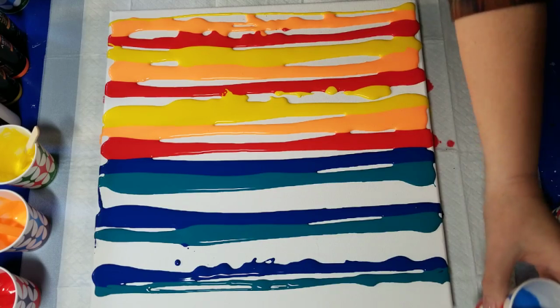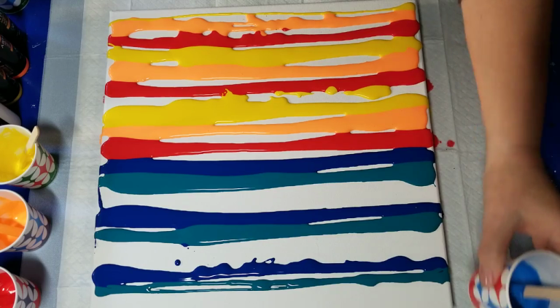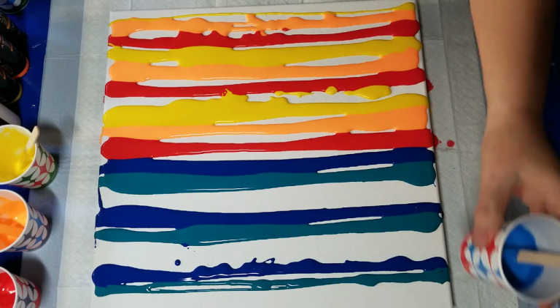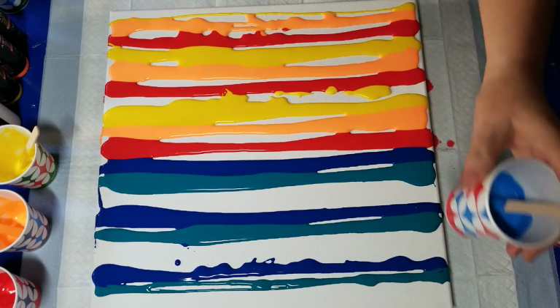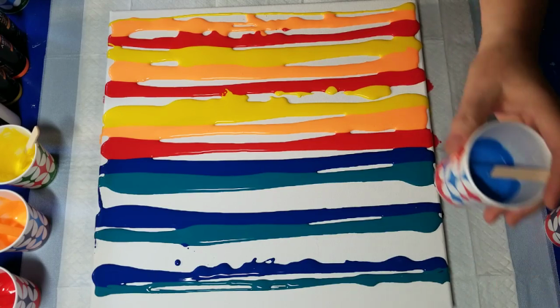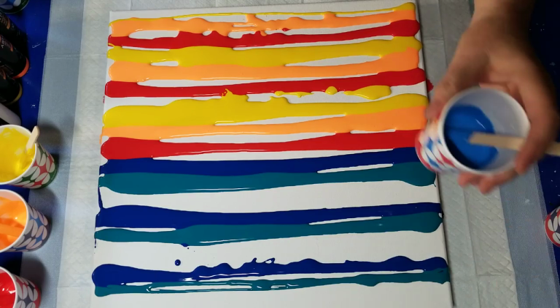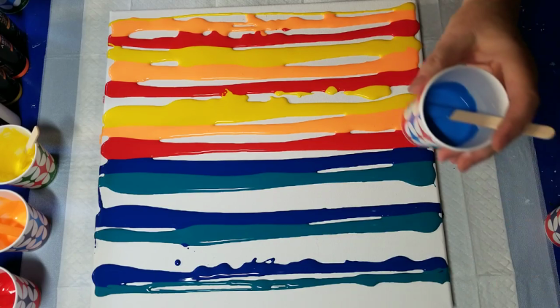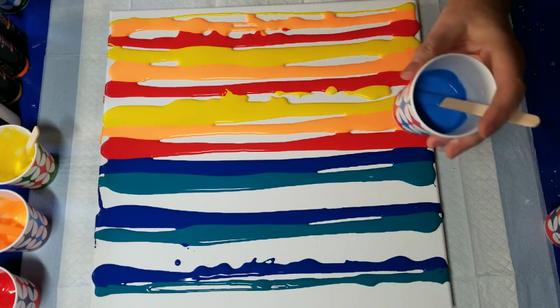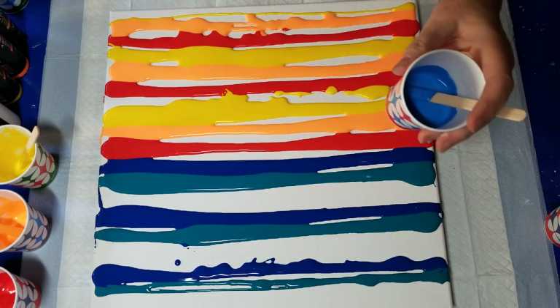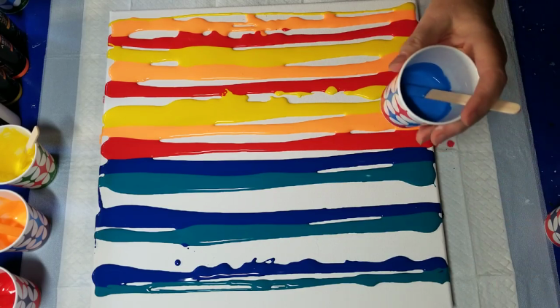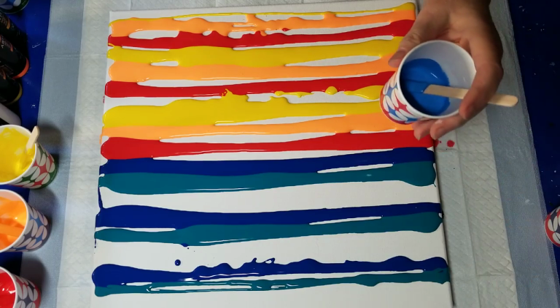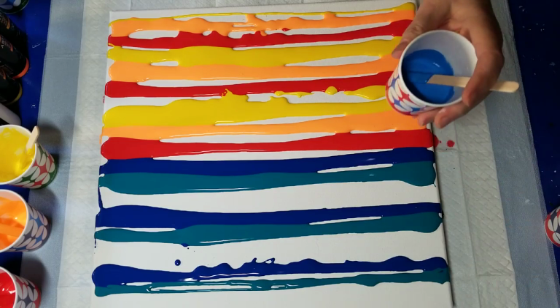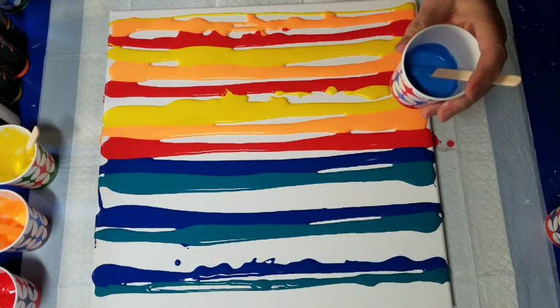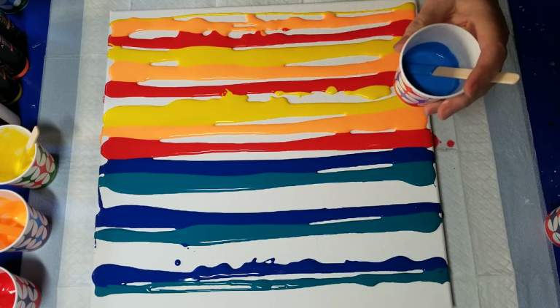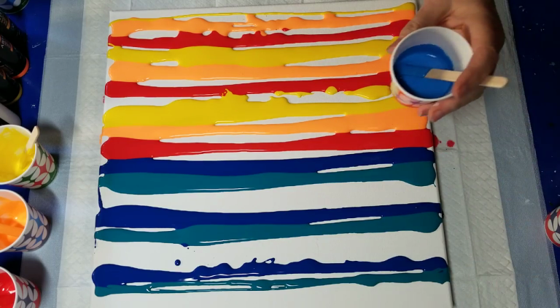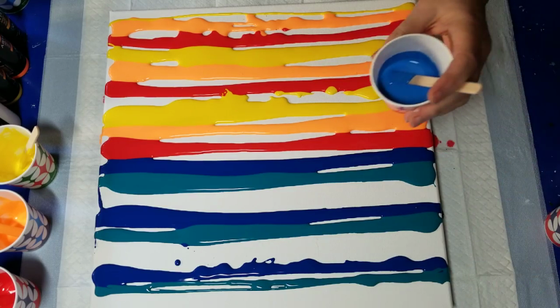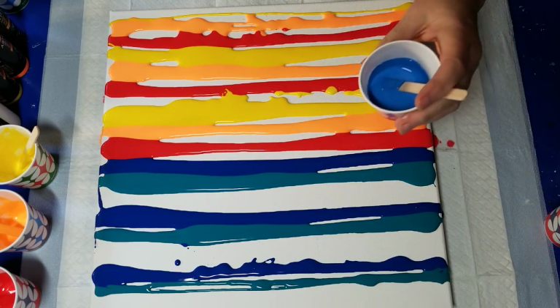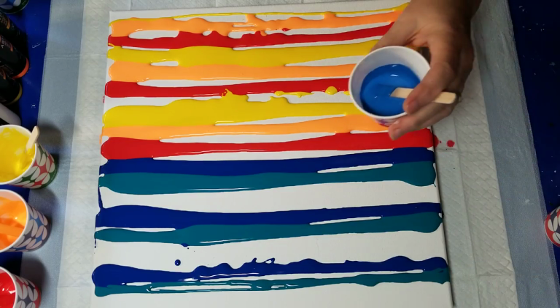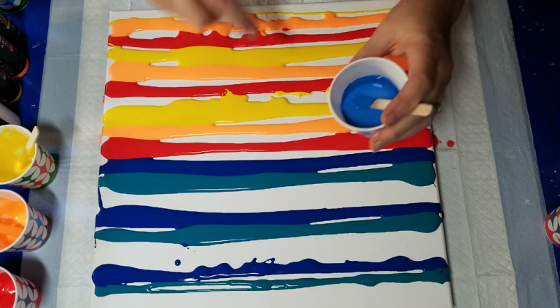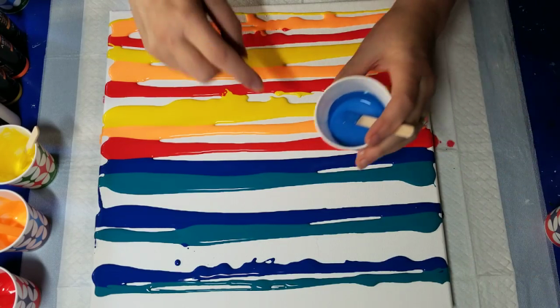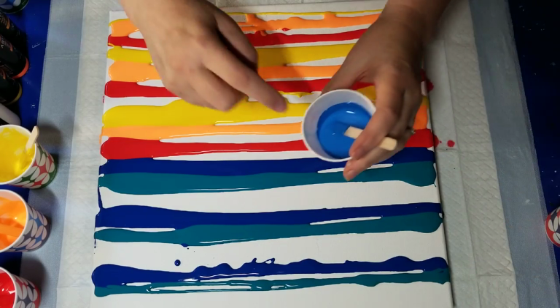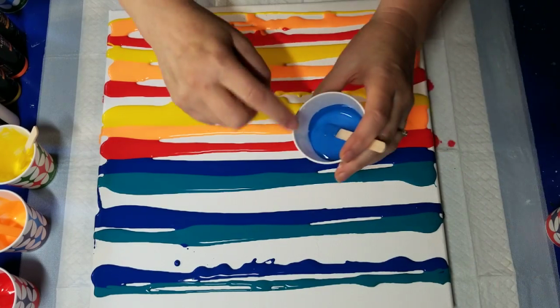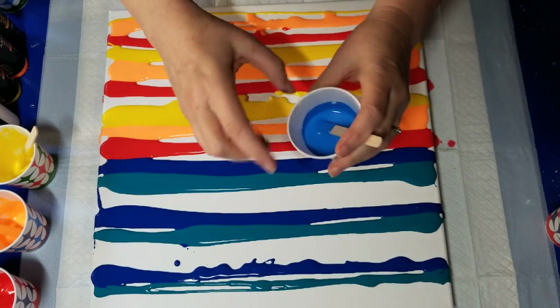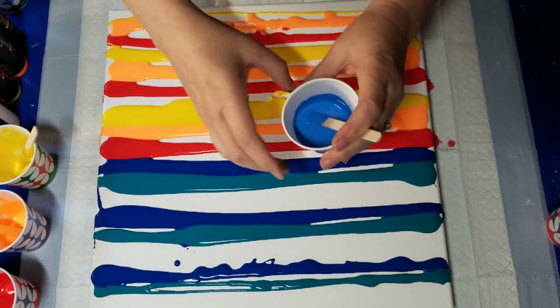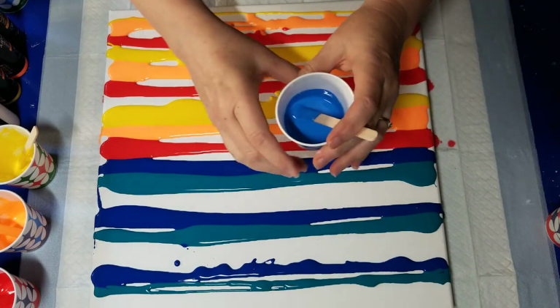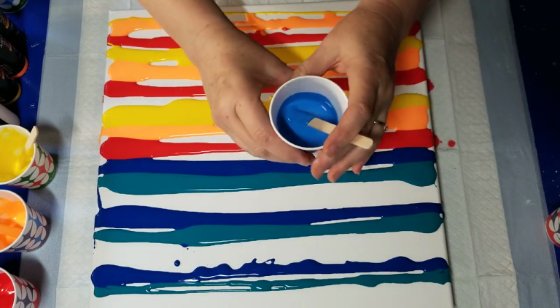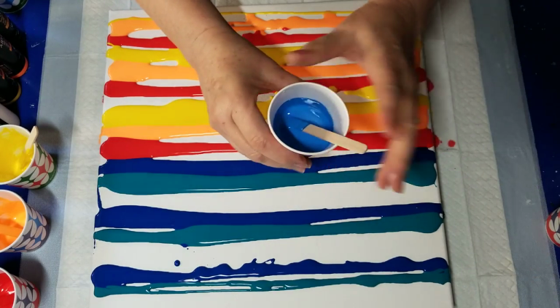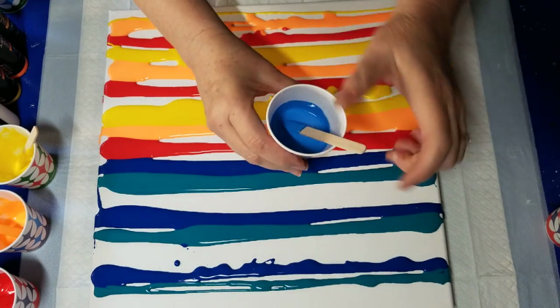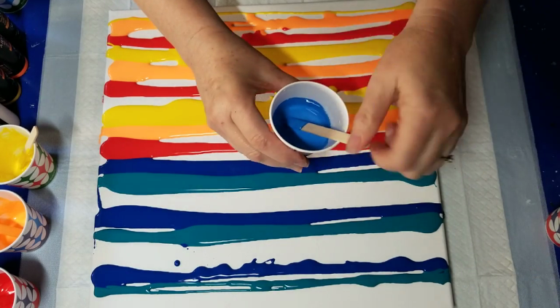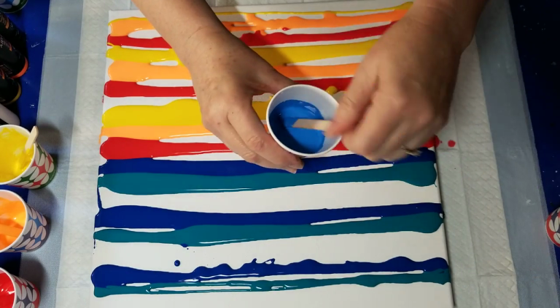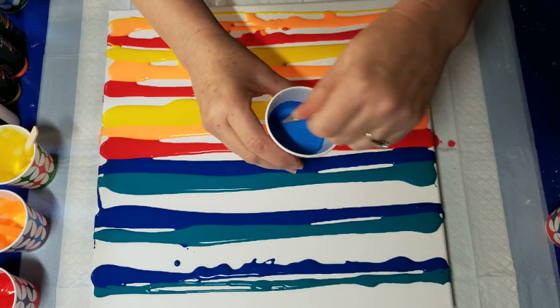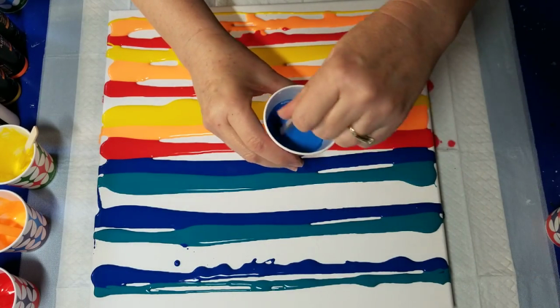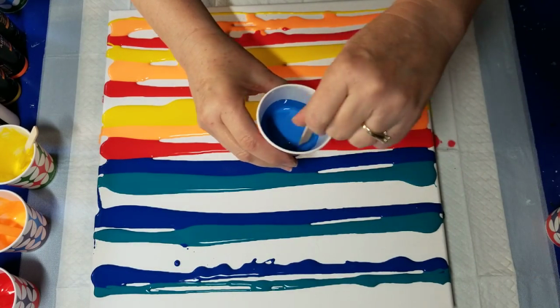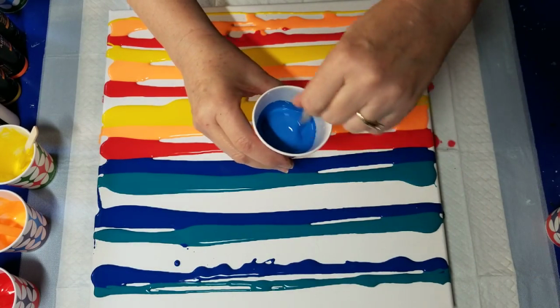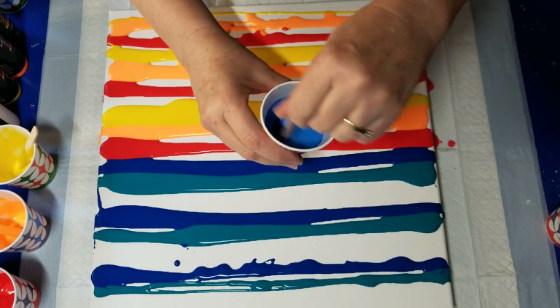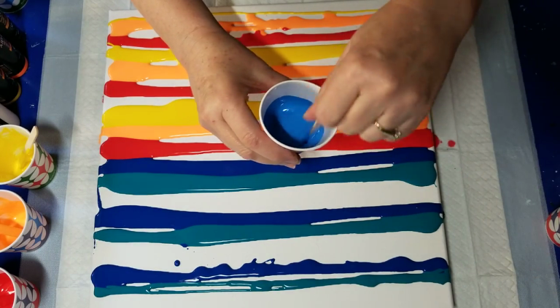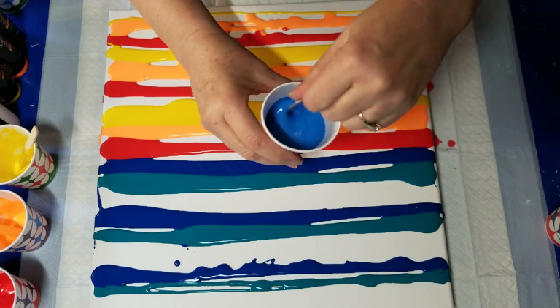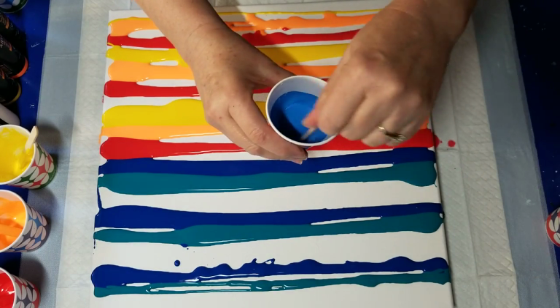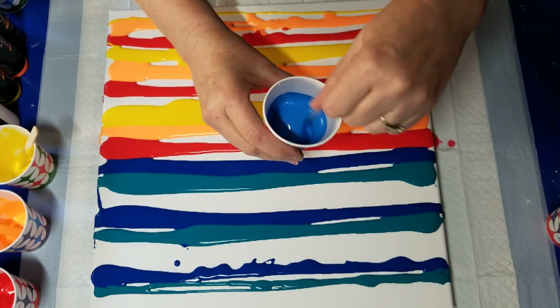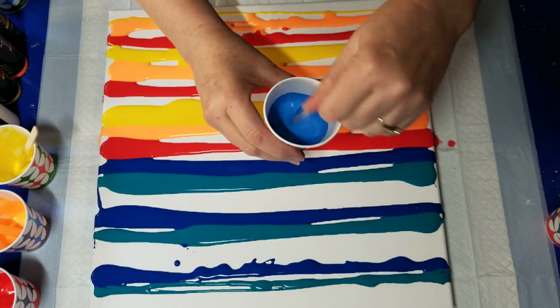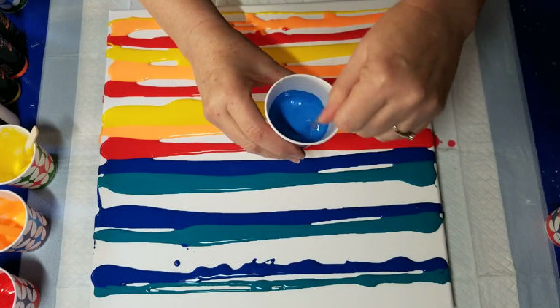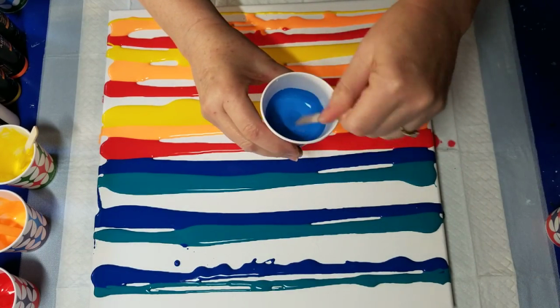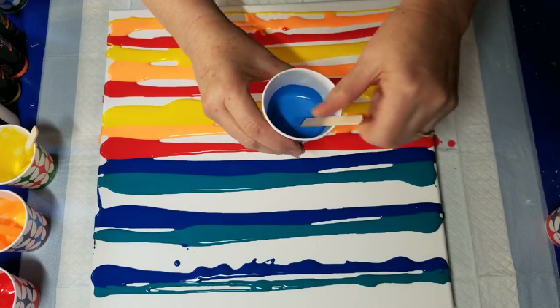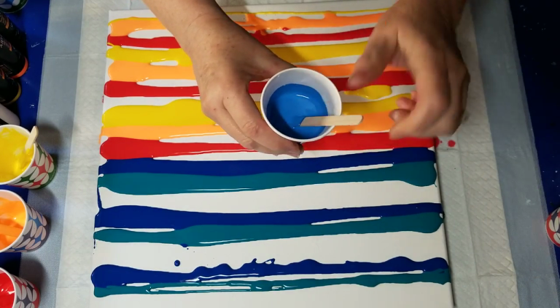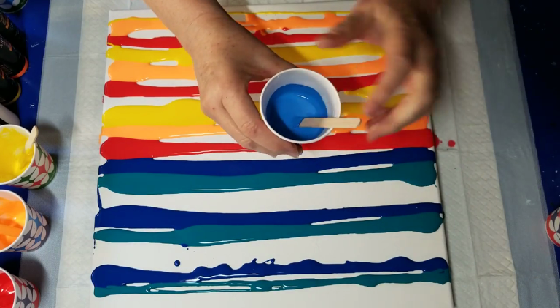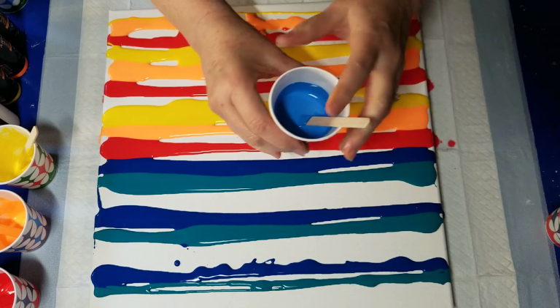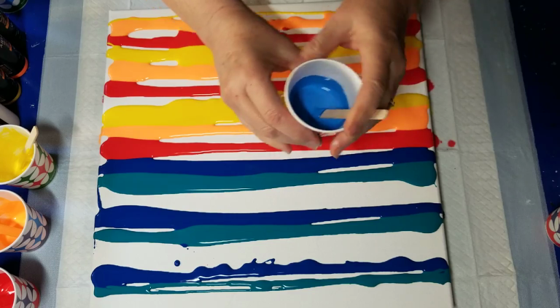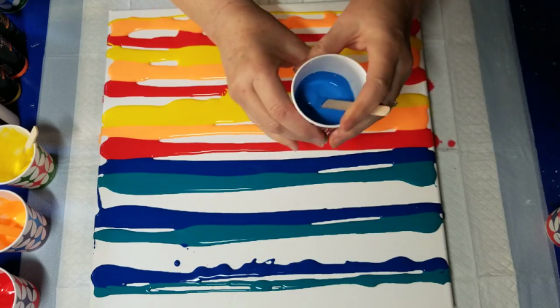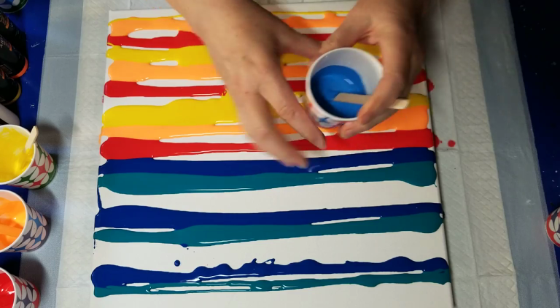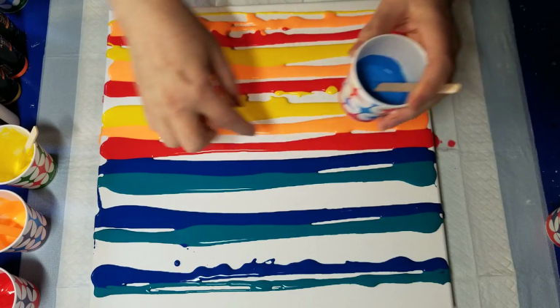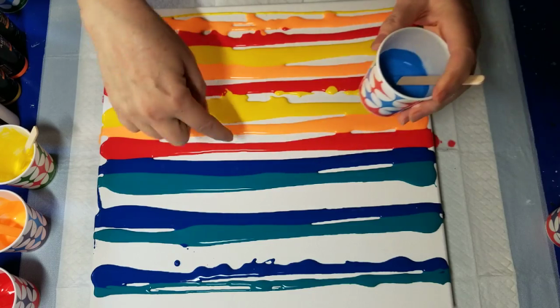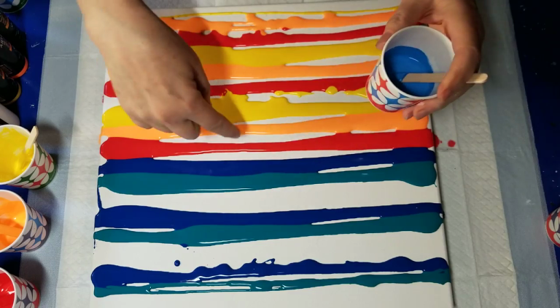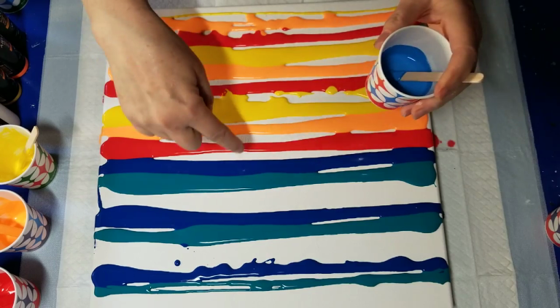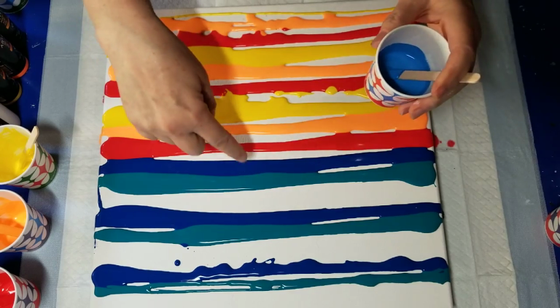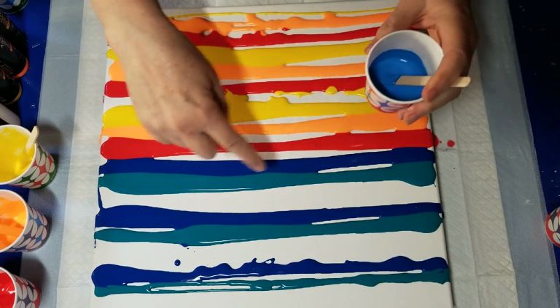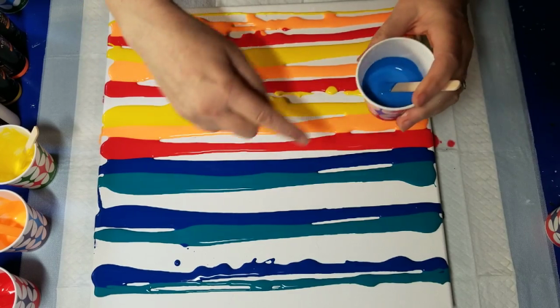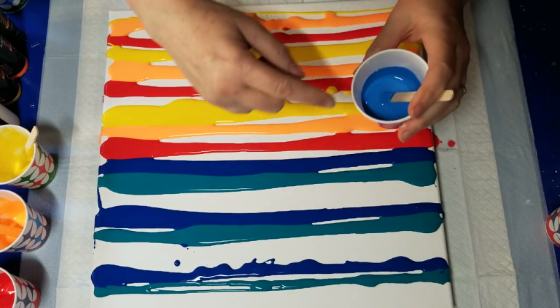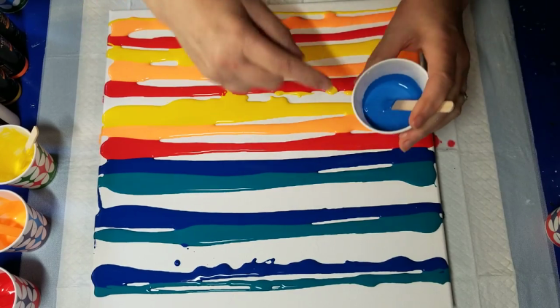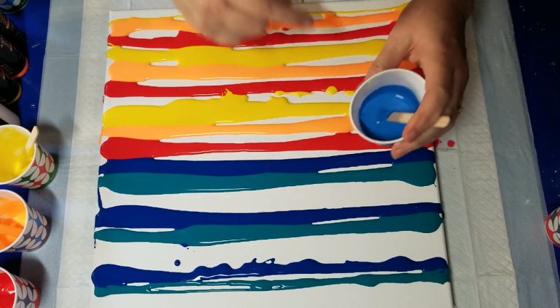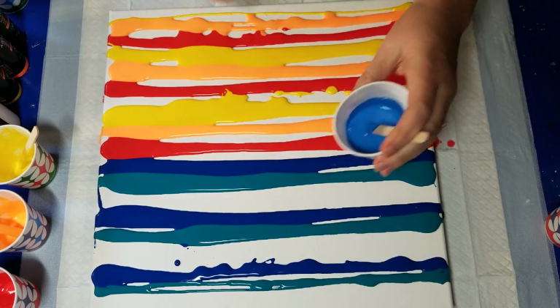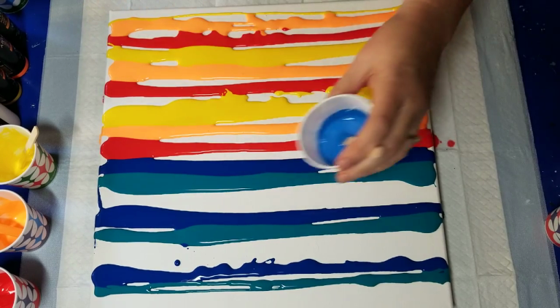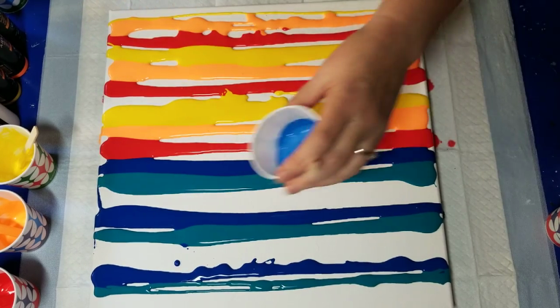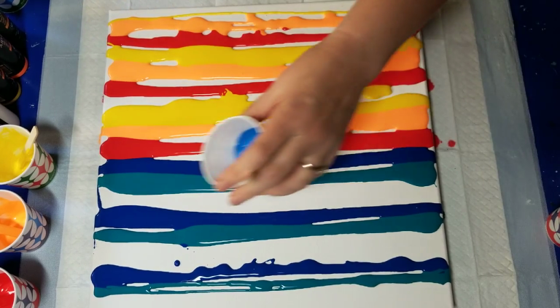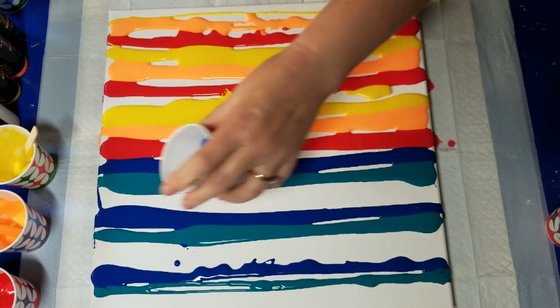I'm using them all straight from the bottle, with the exception of this one — a mix of phthalo blue plus white.